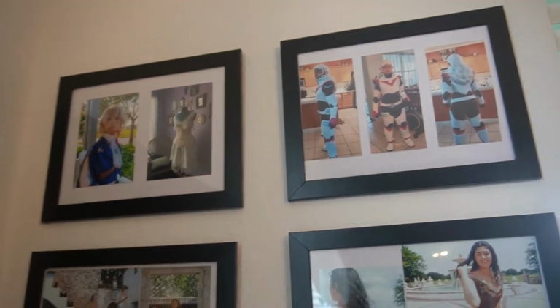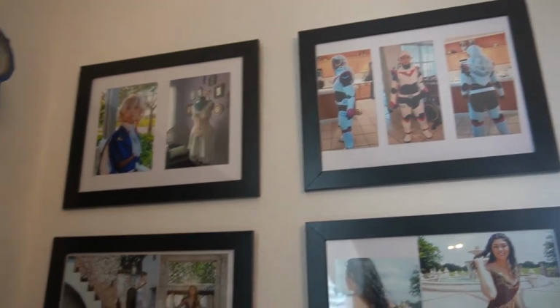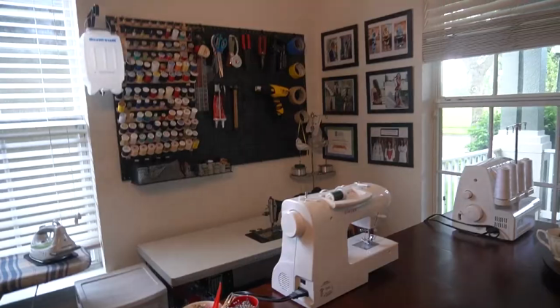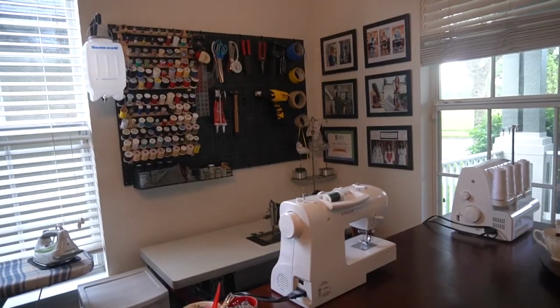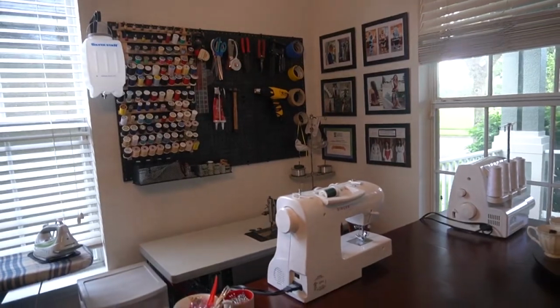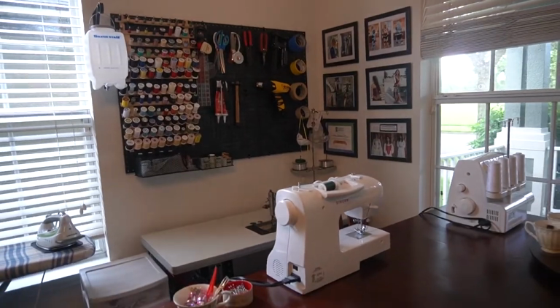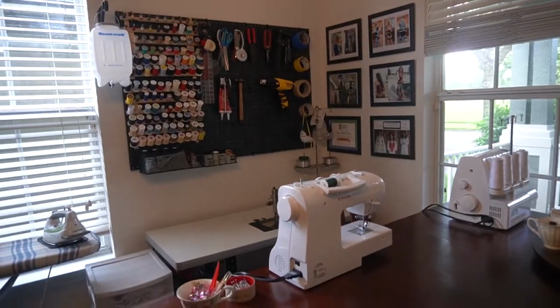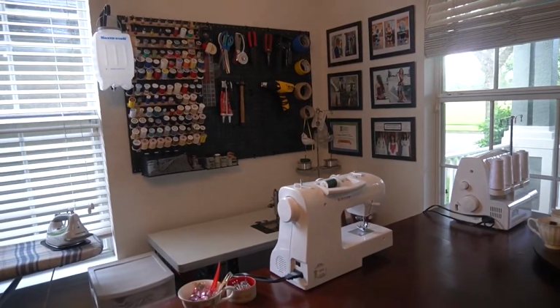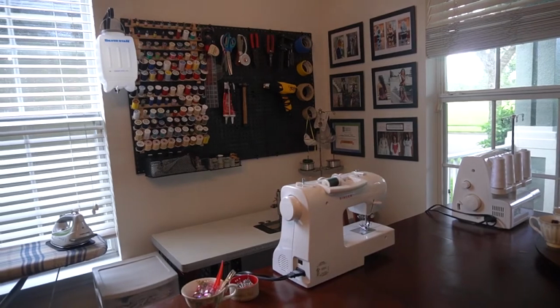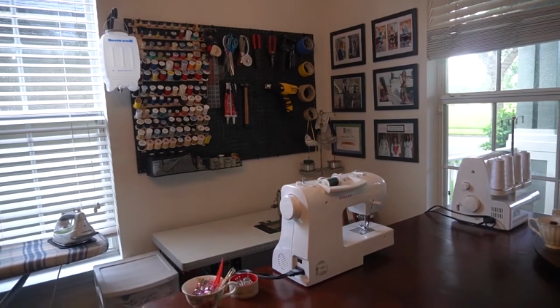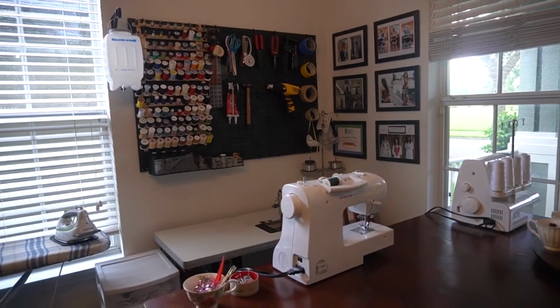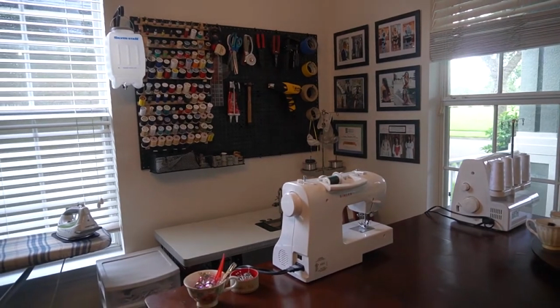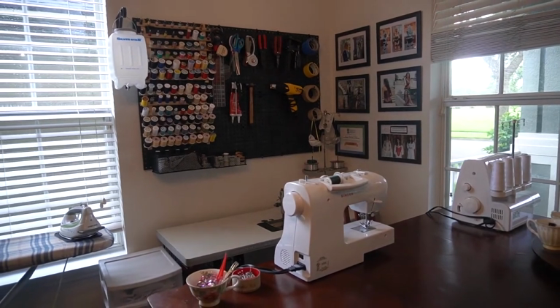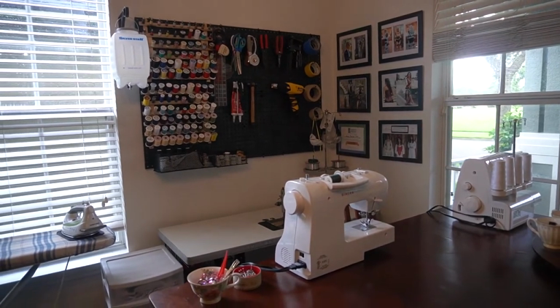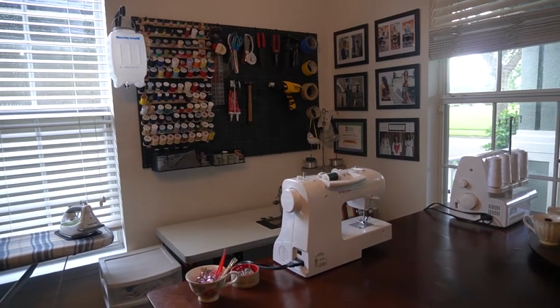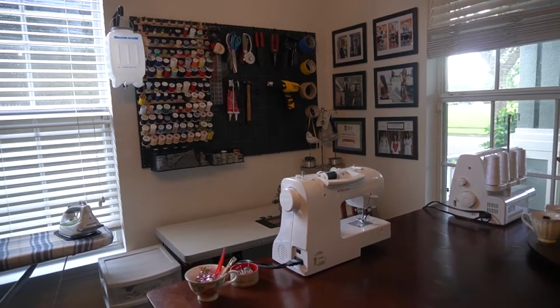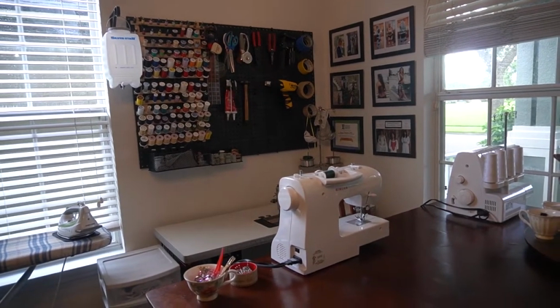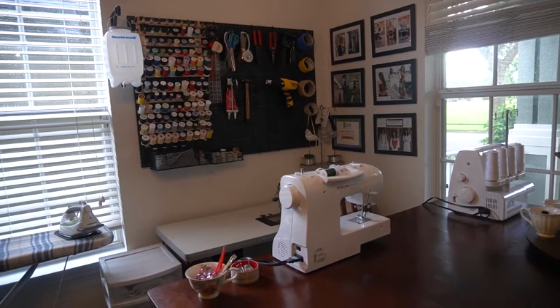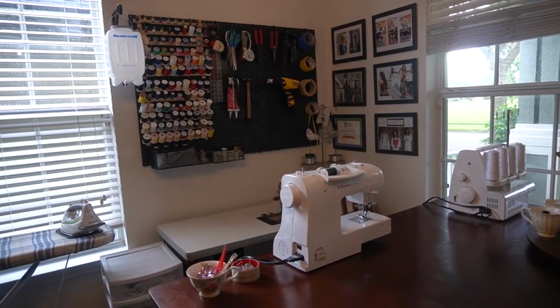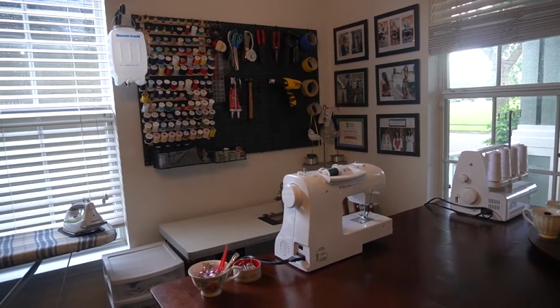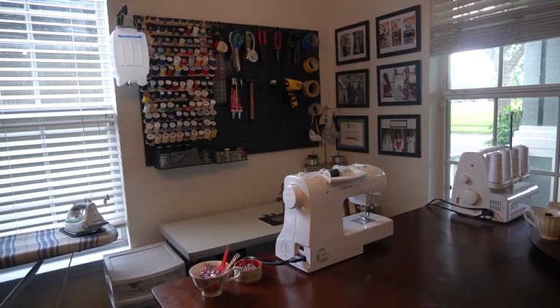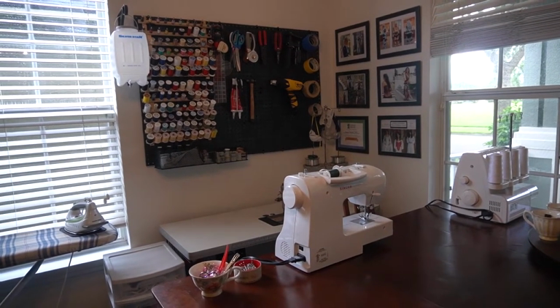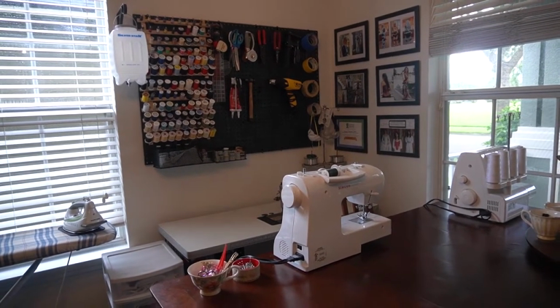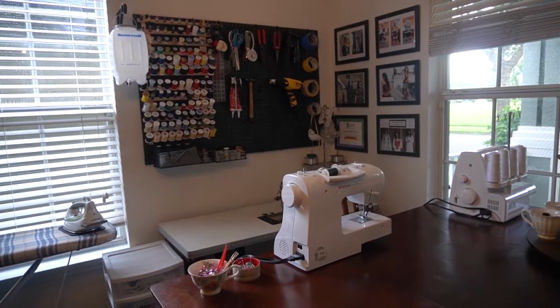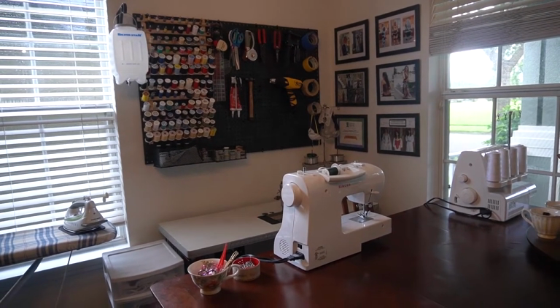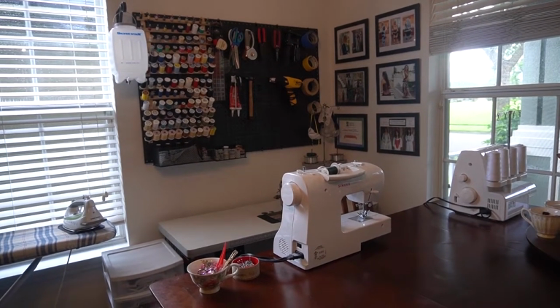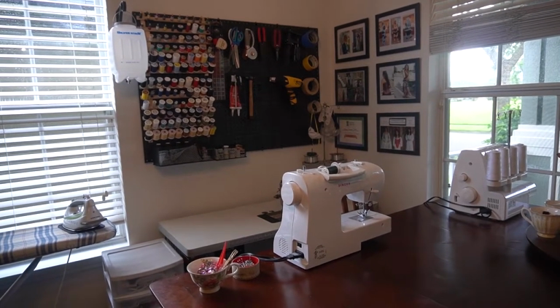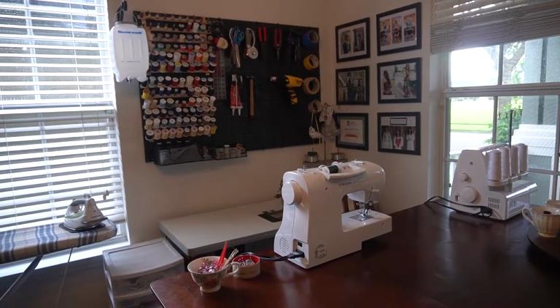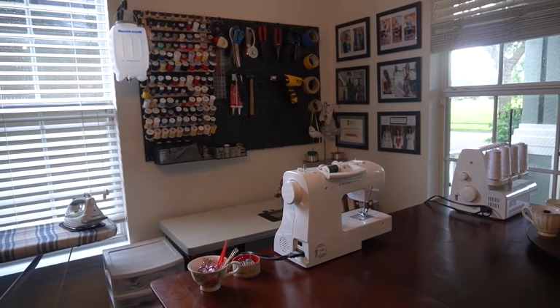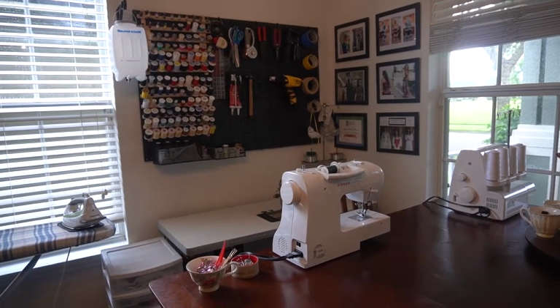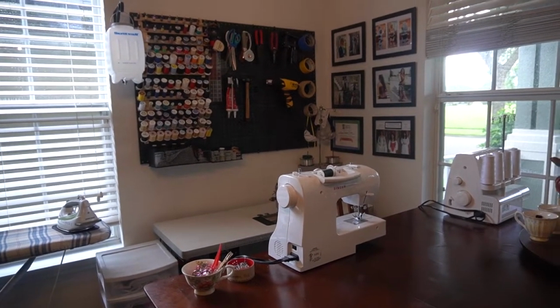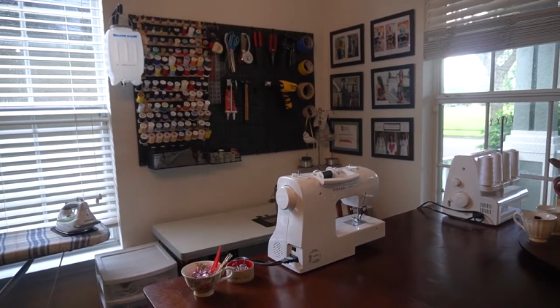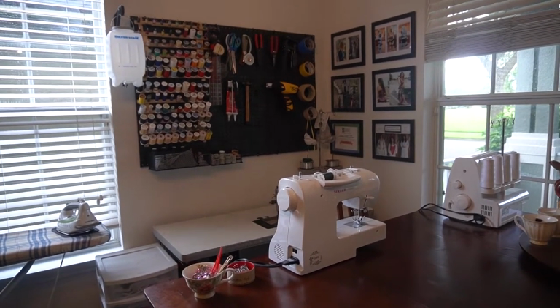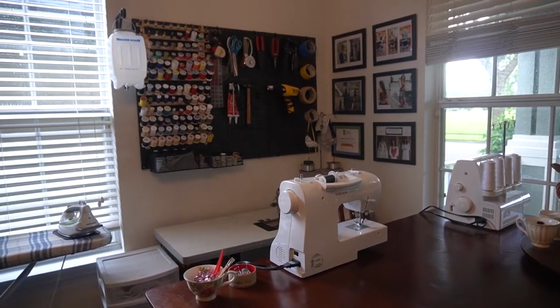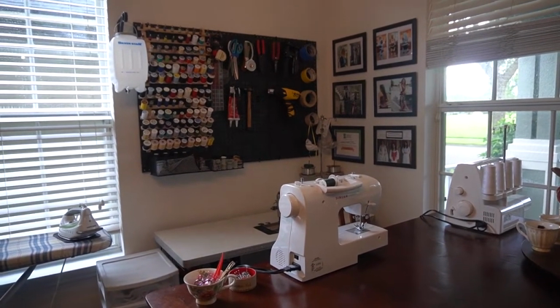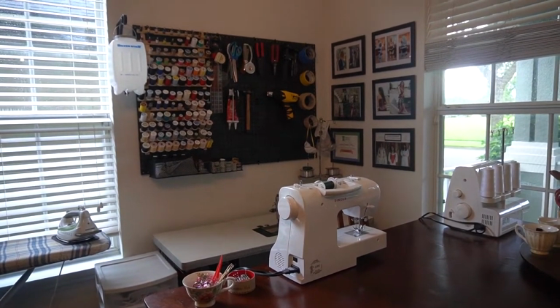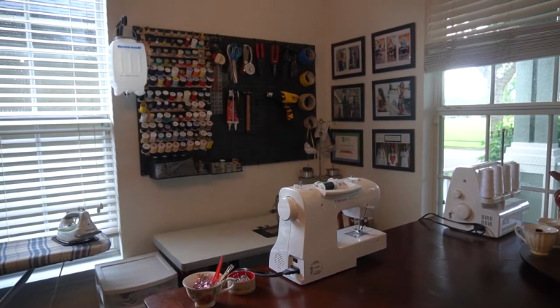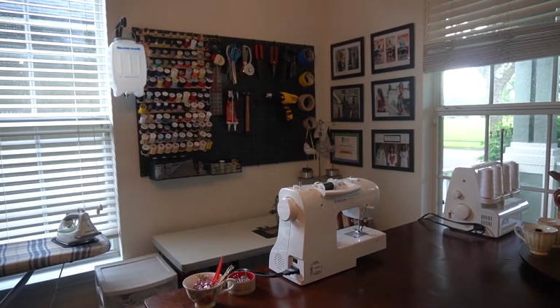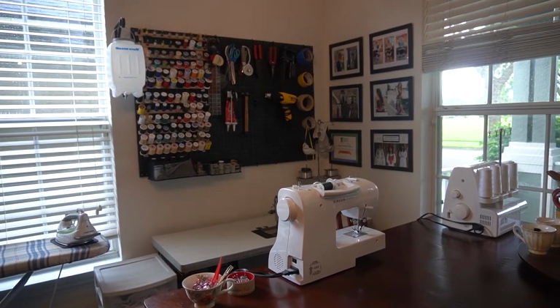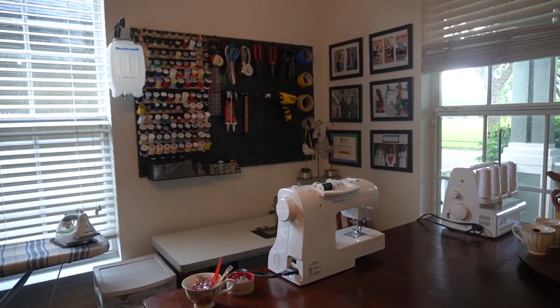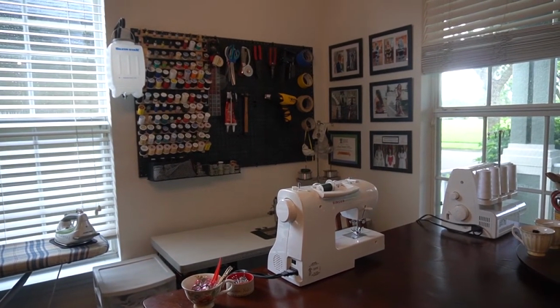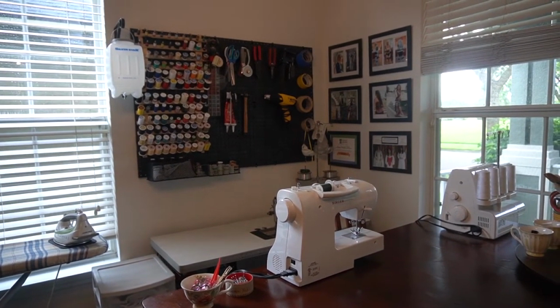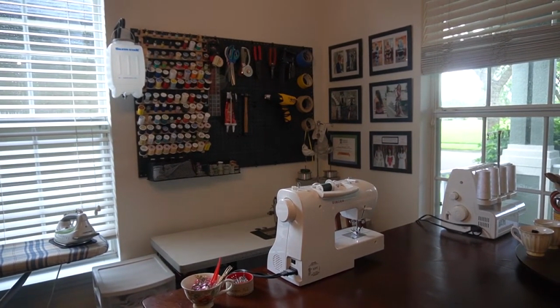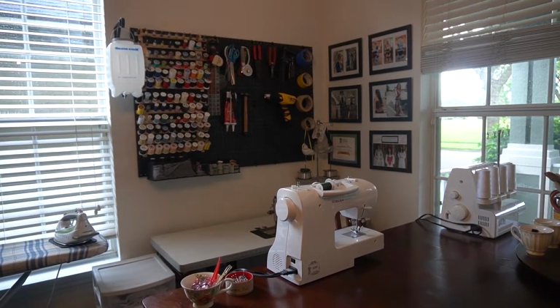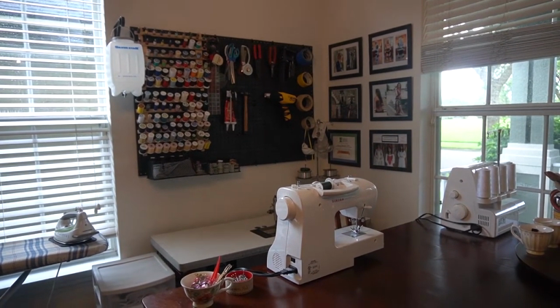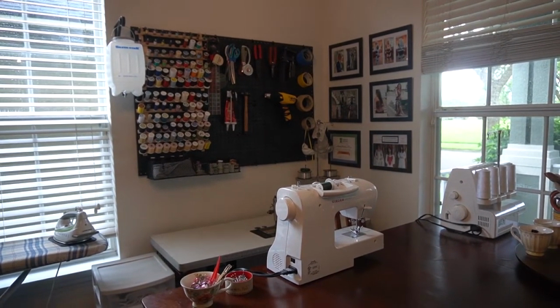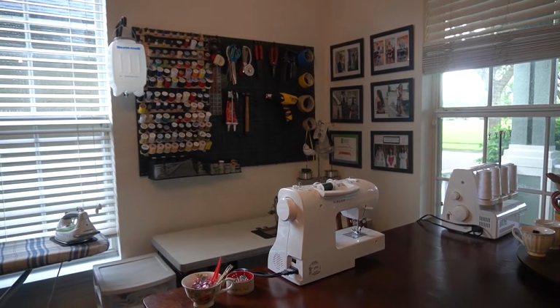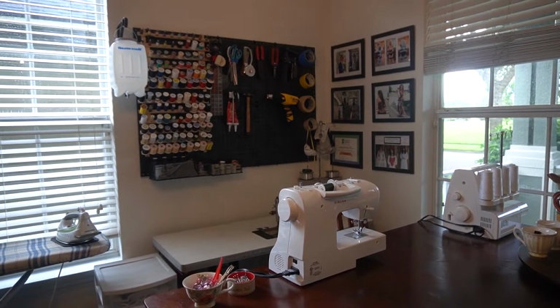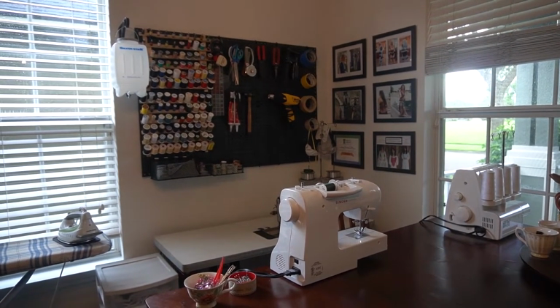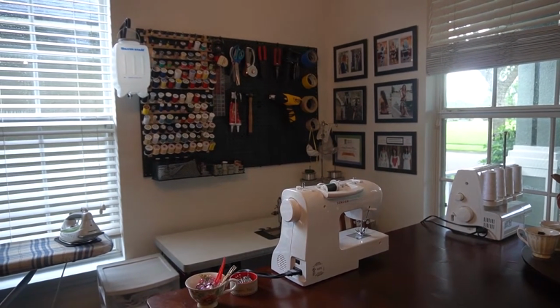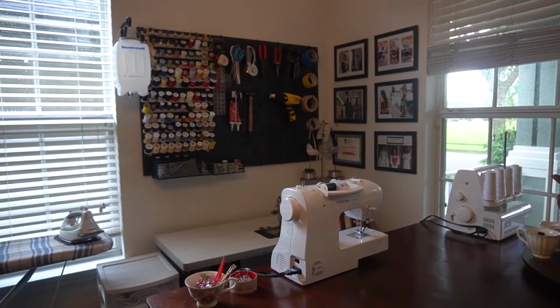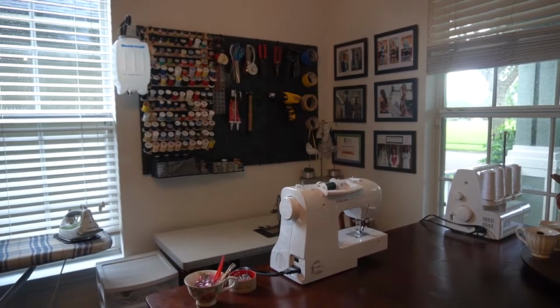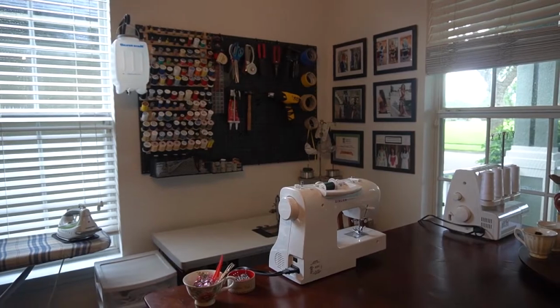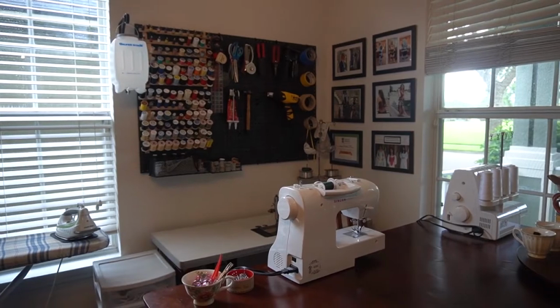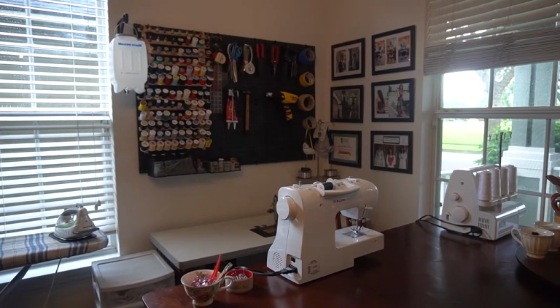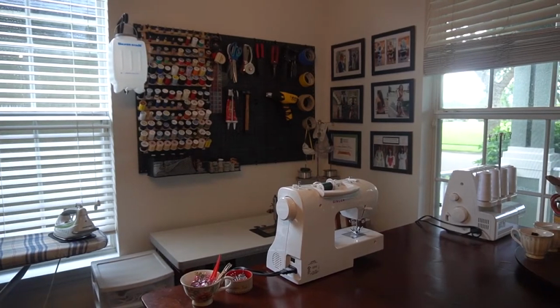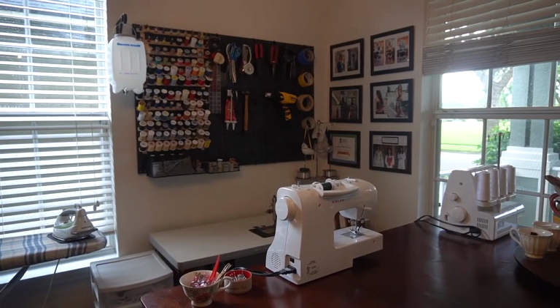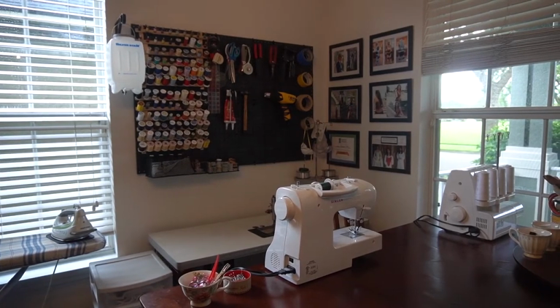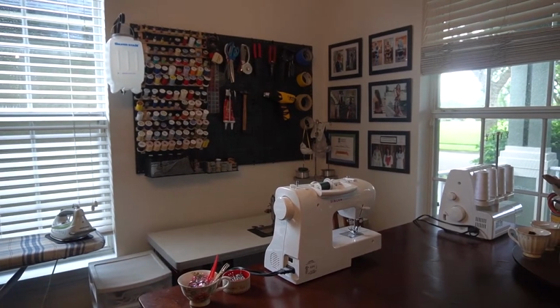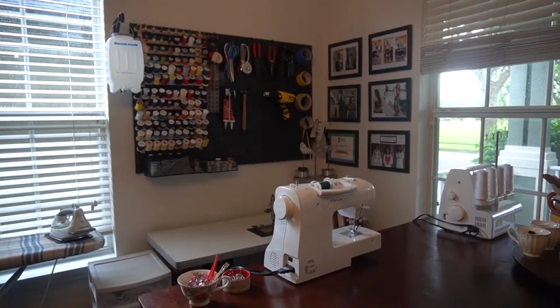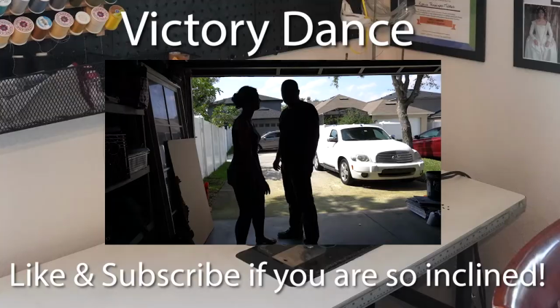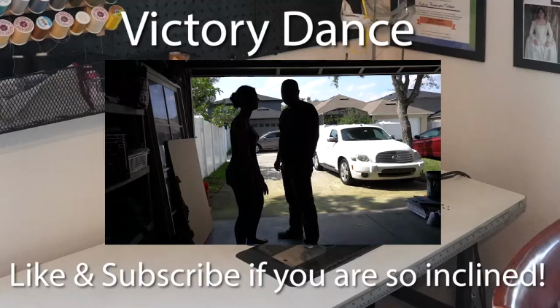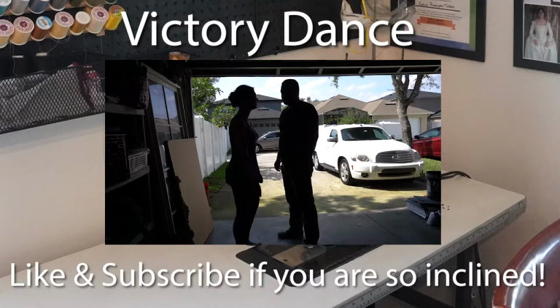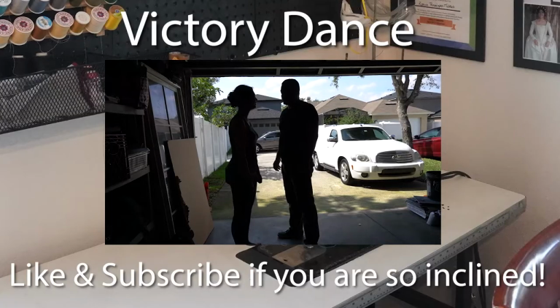Thank you for watching this episode of My Studio Journey. There are a lot more corners of this room to do, and I can't wait to show you the rest.